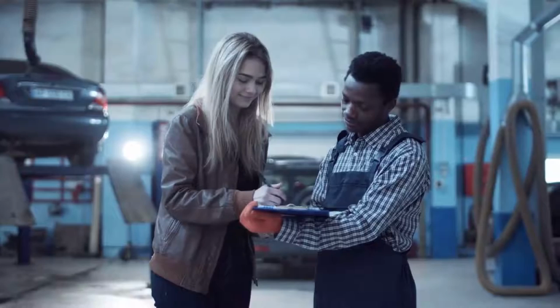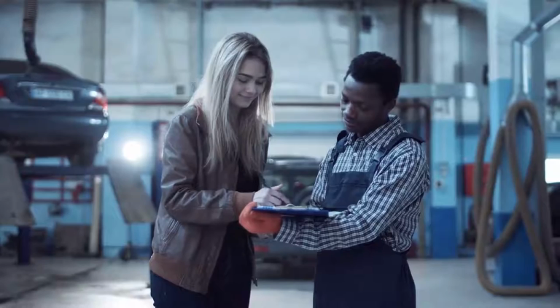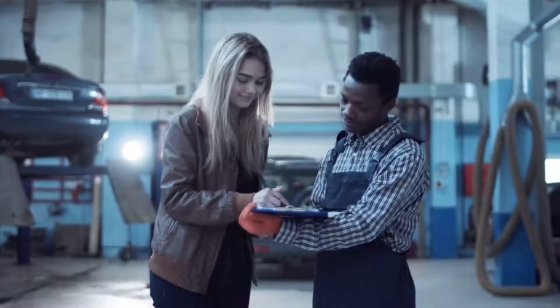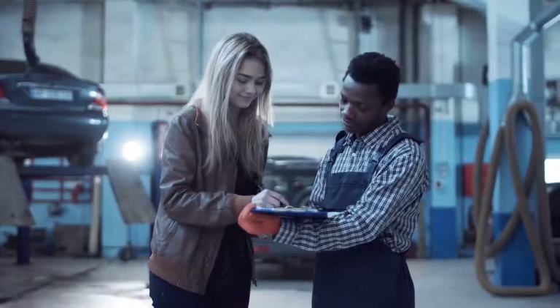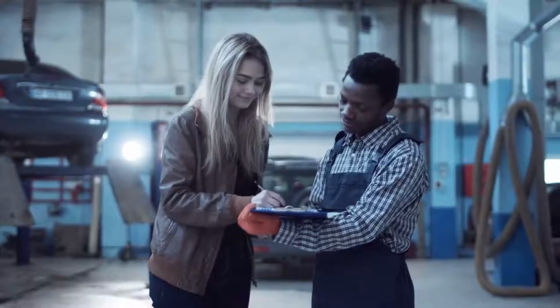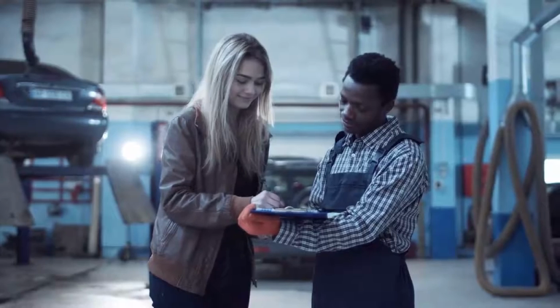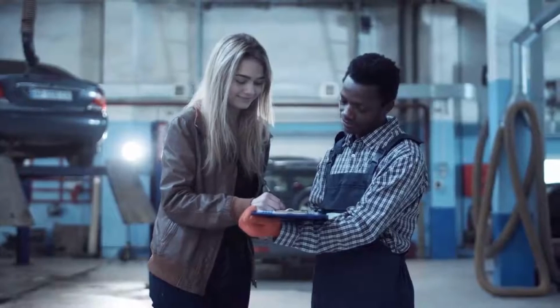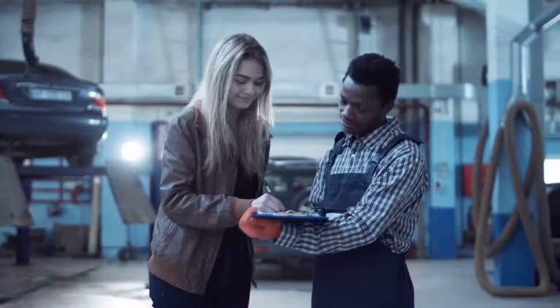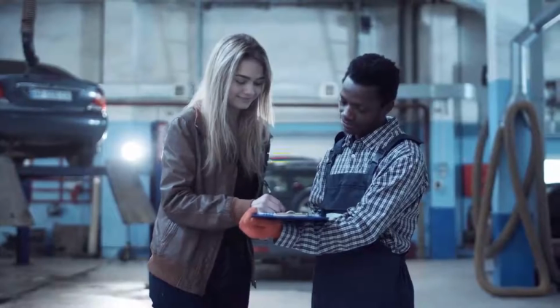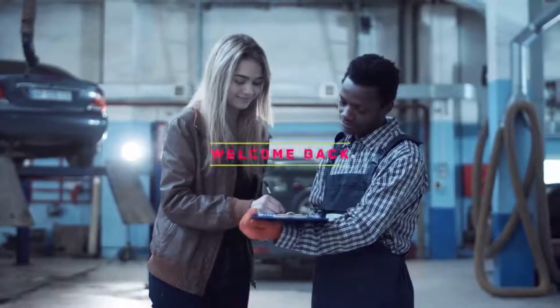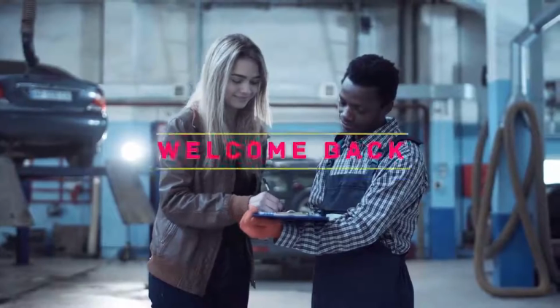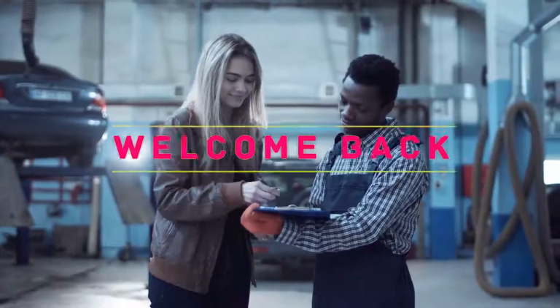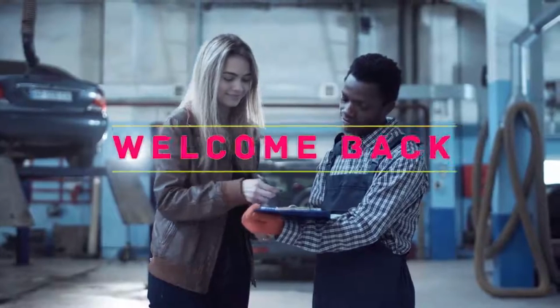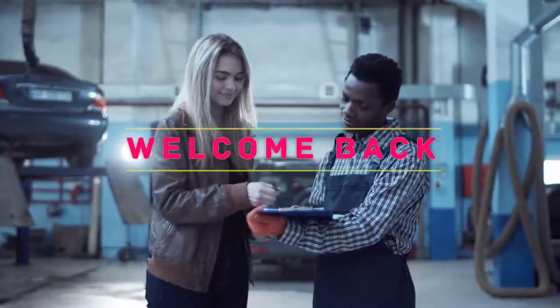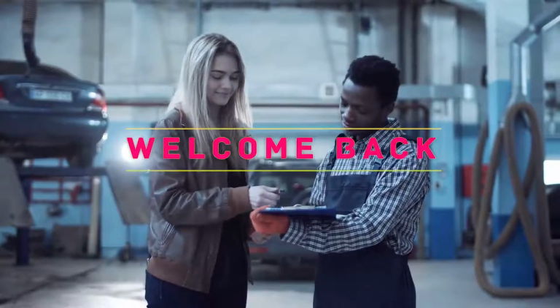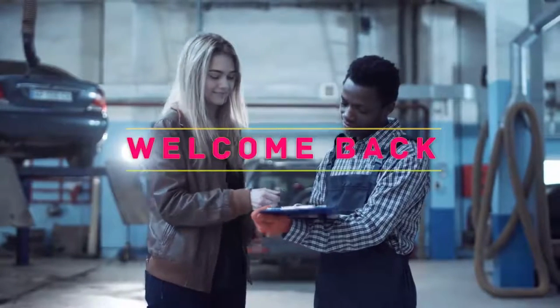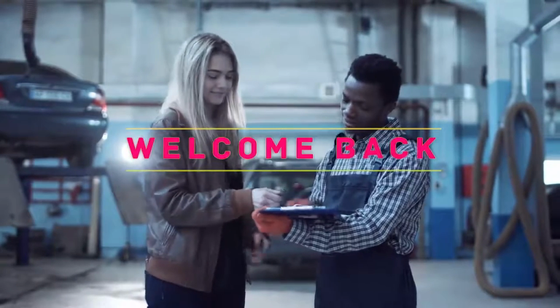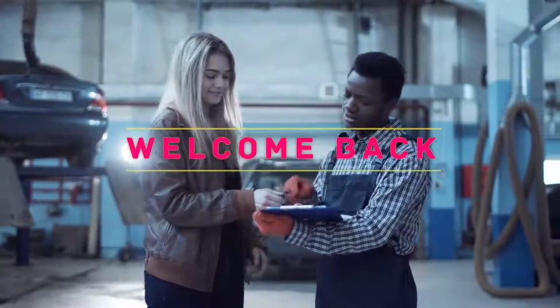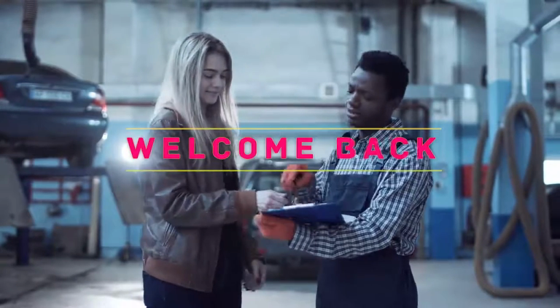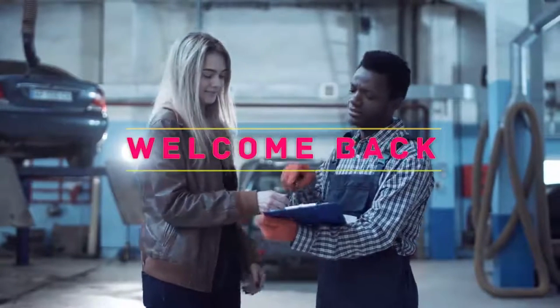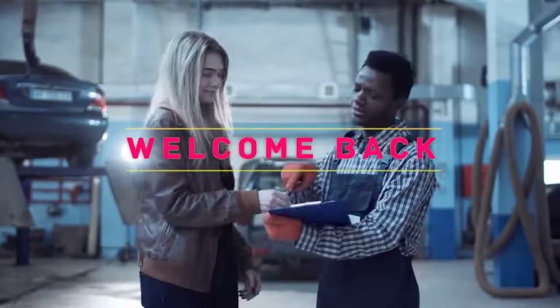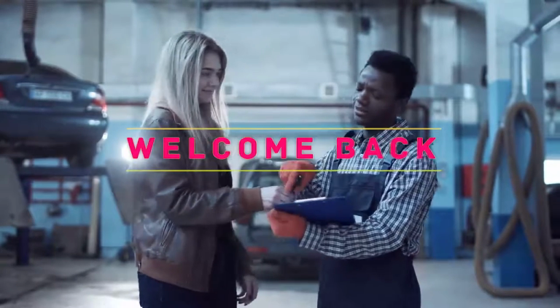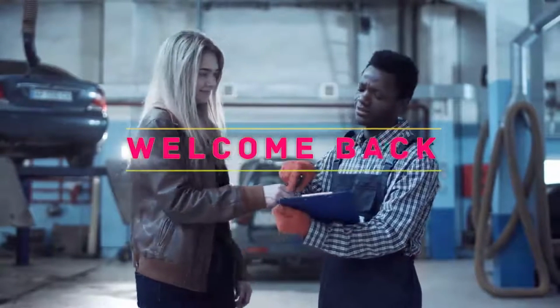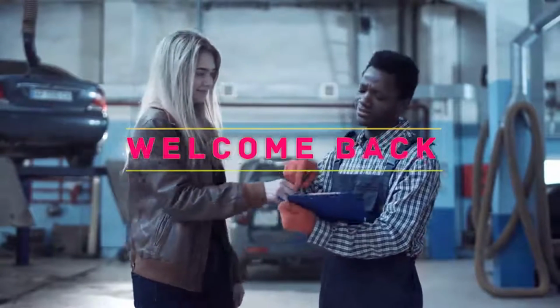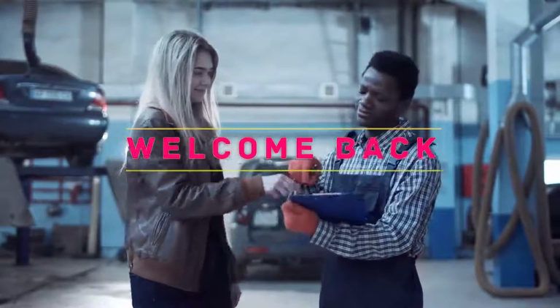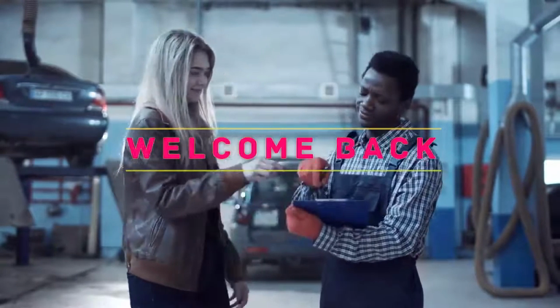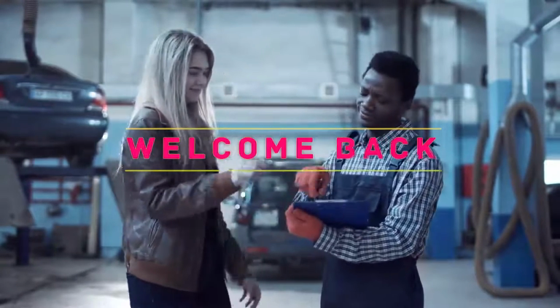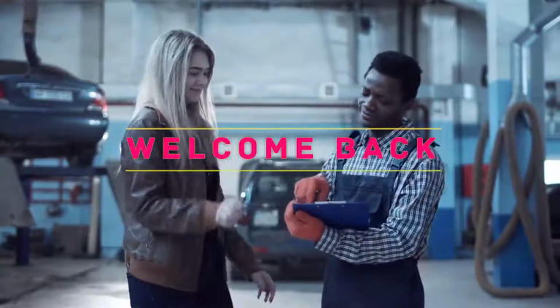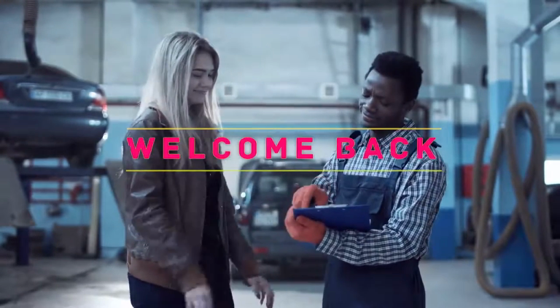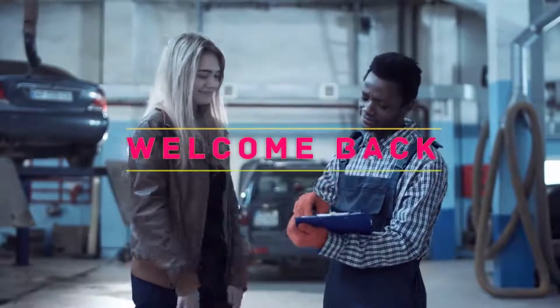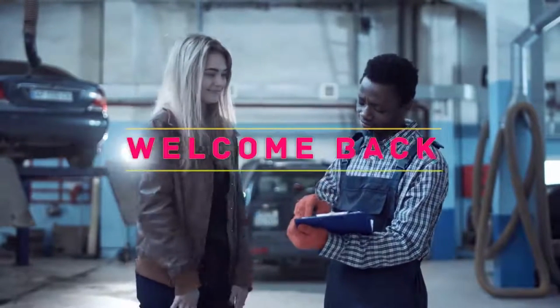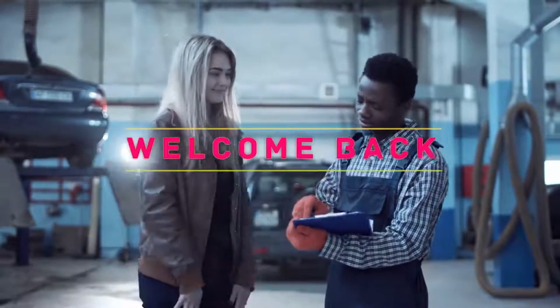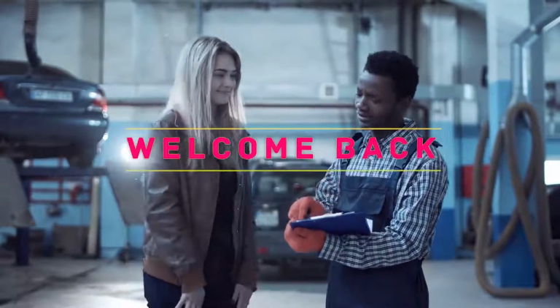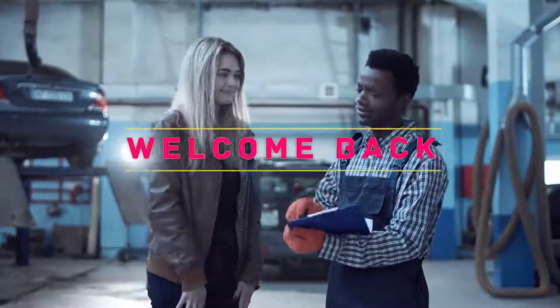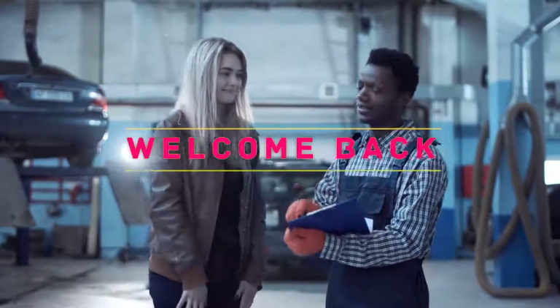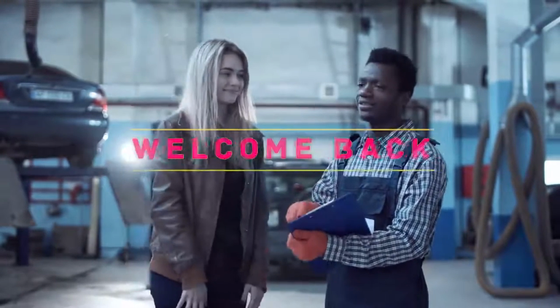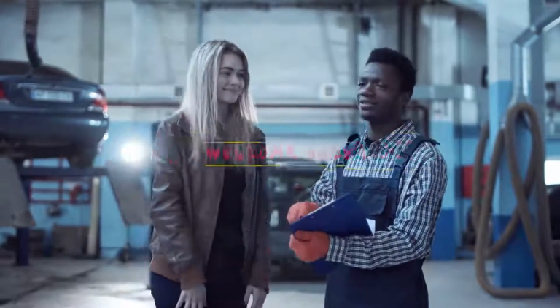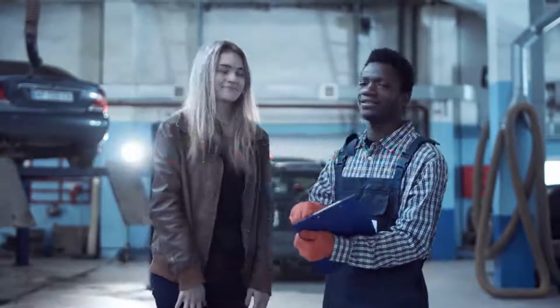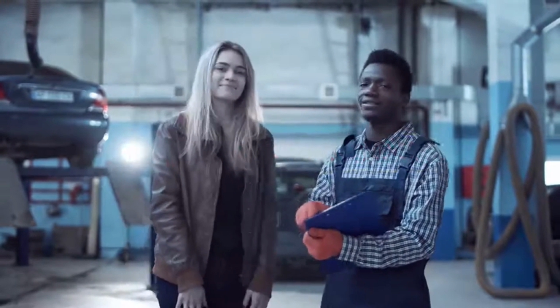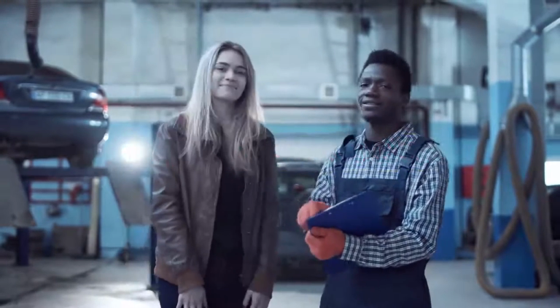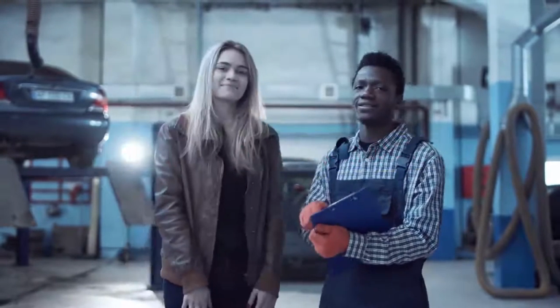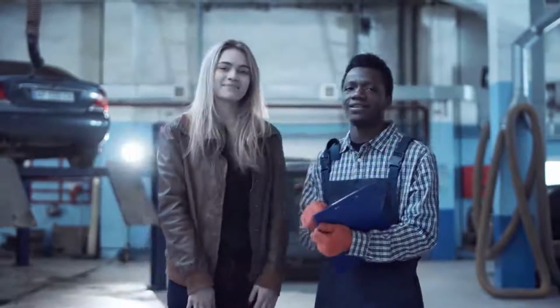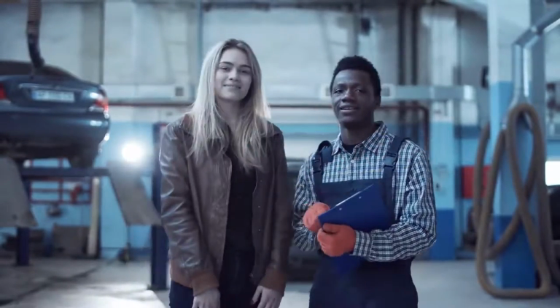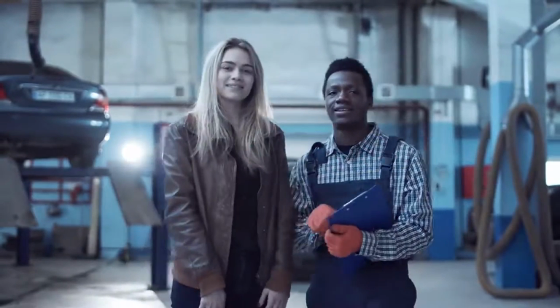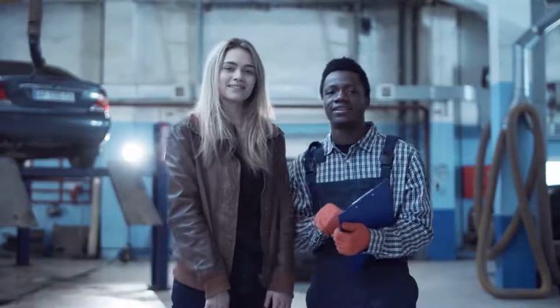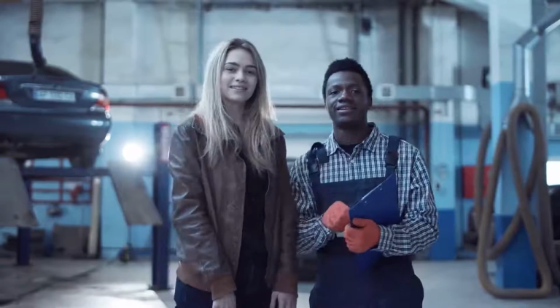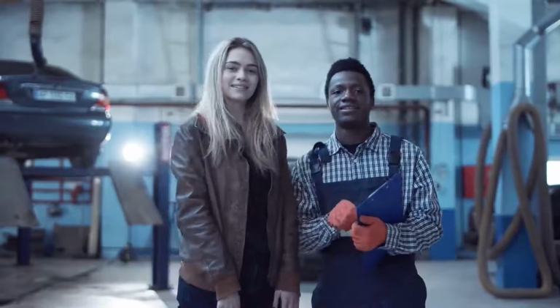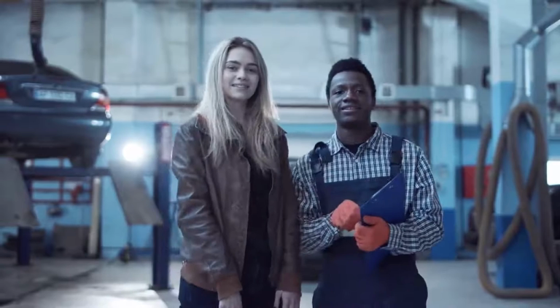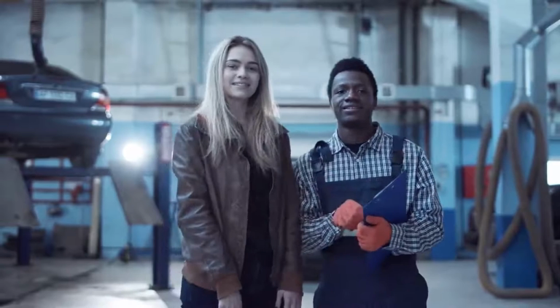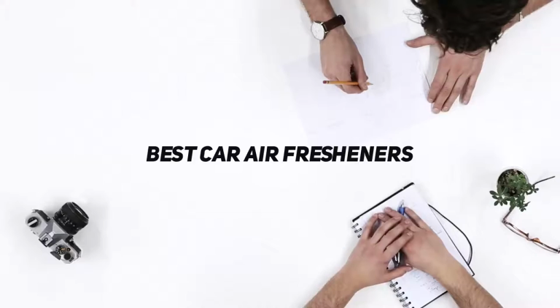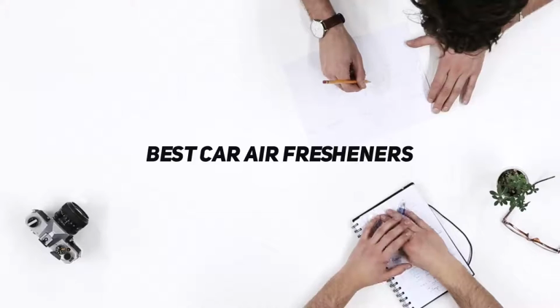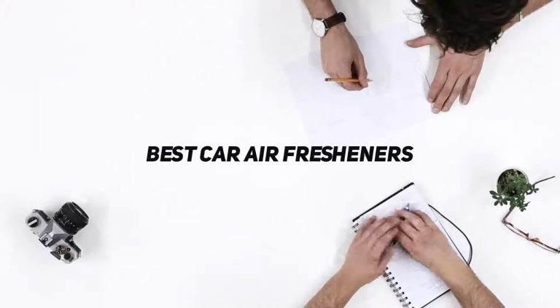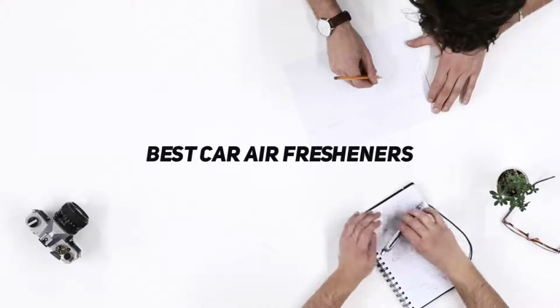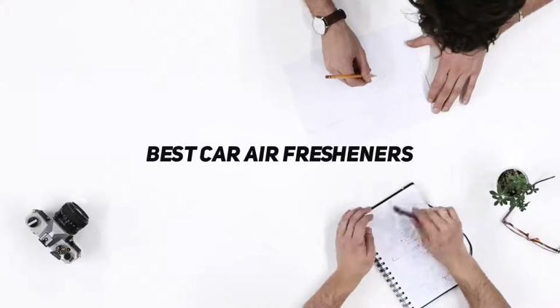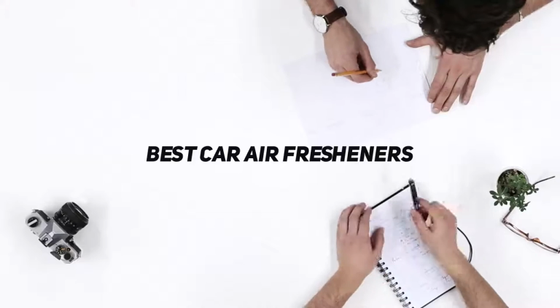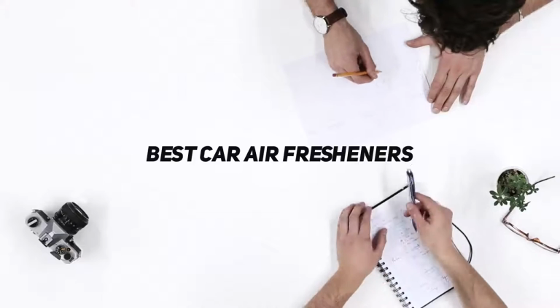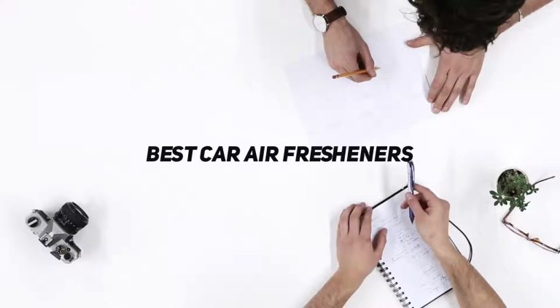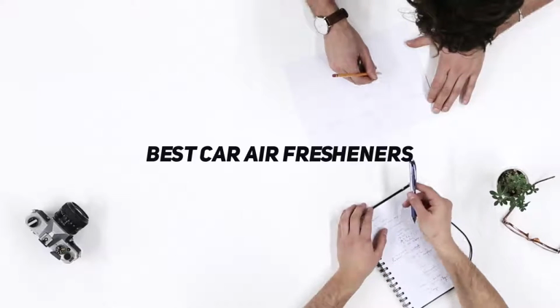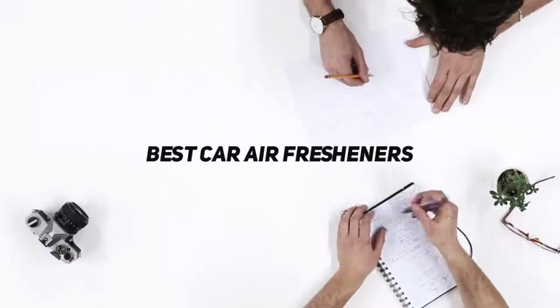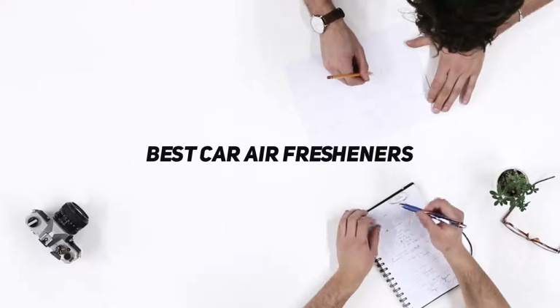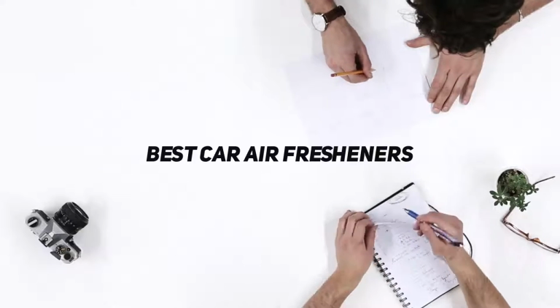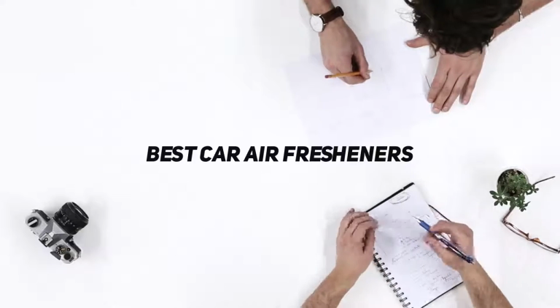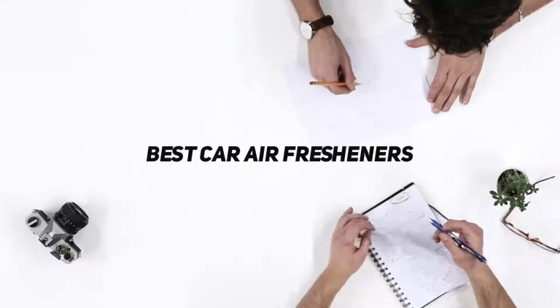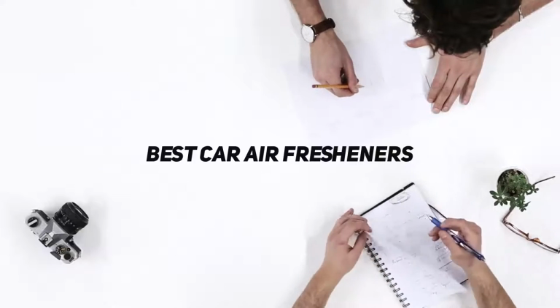Hey, welcome back to my channel. In this video, I'm going to talk about the top 5 best car air fresheners.